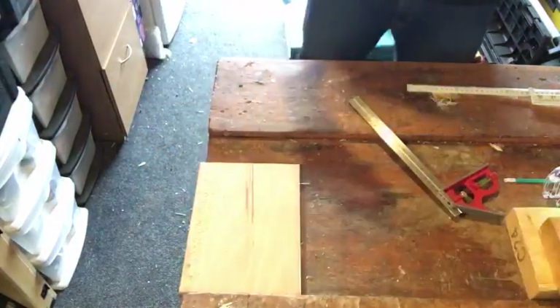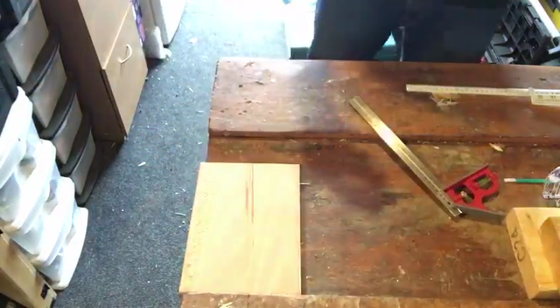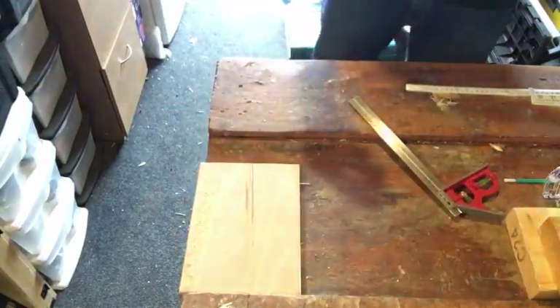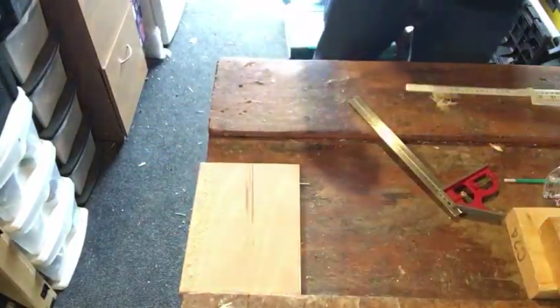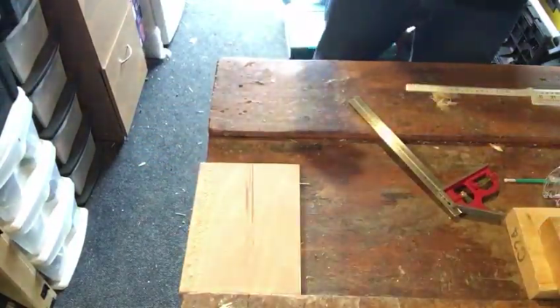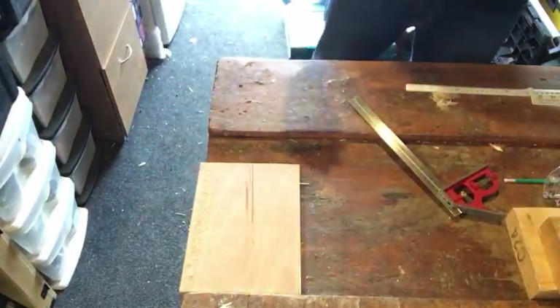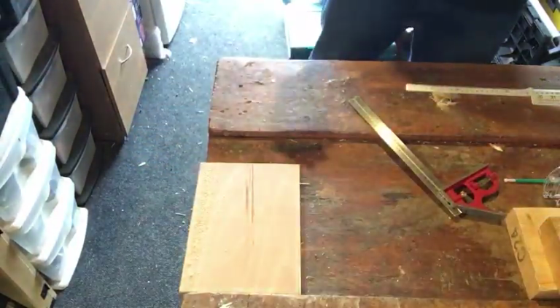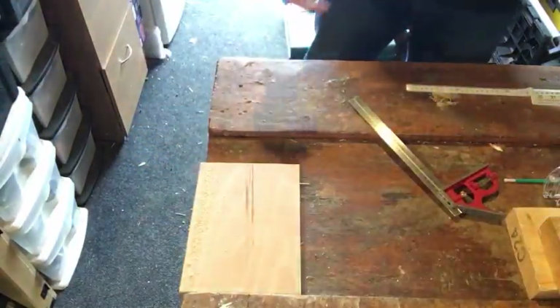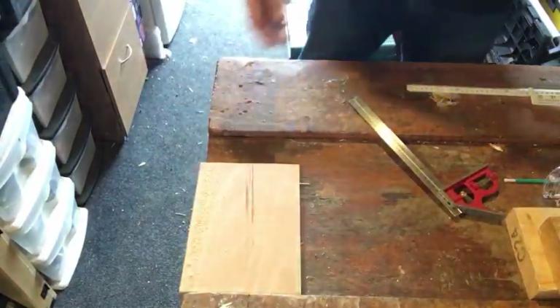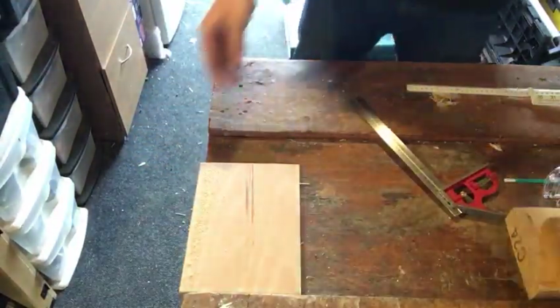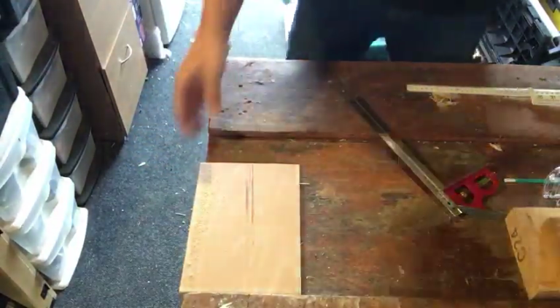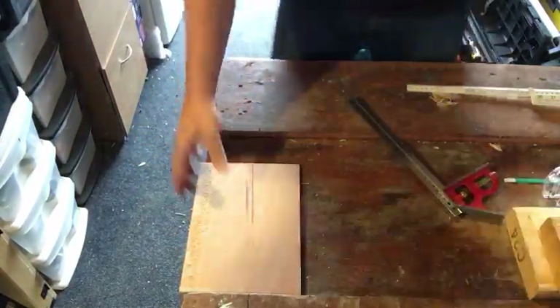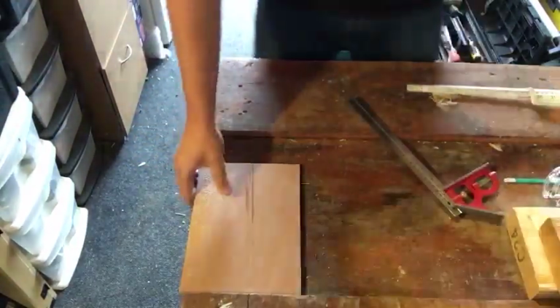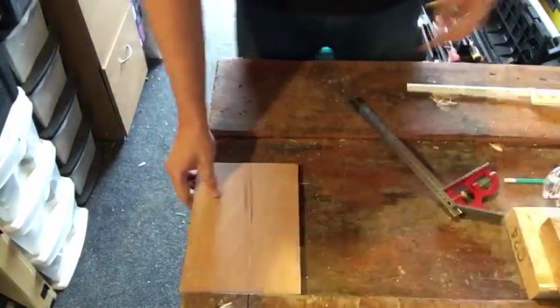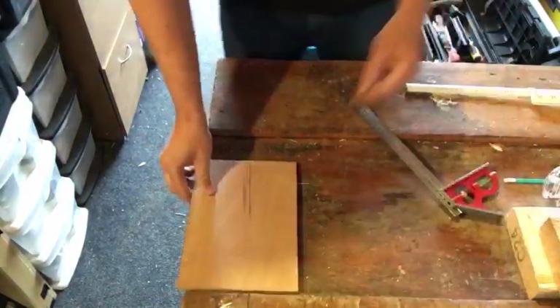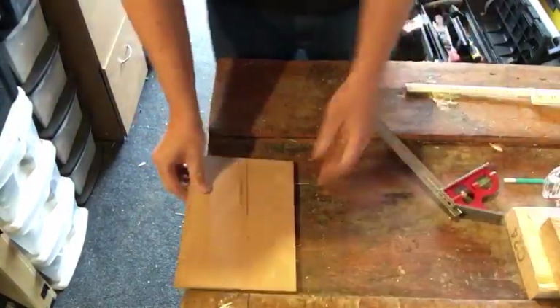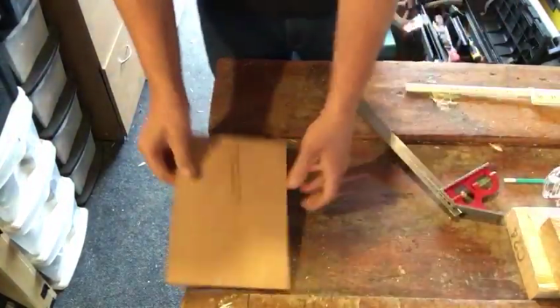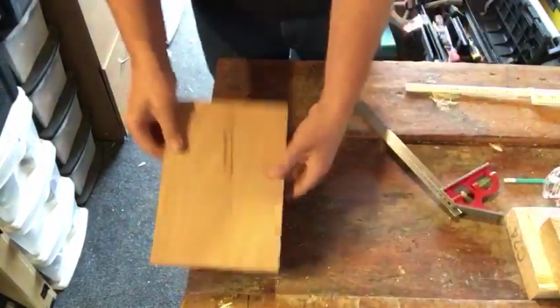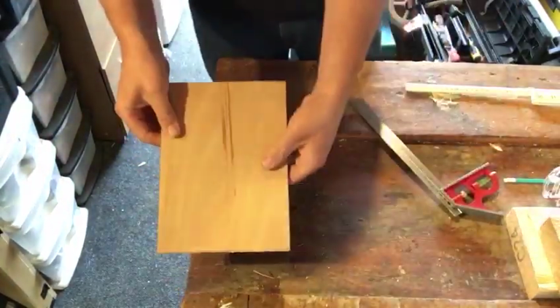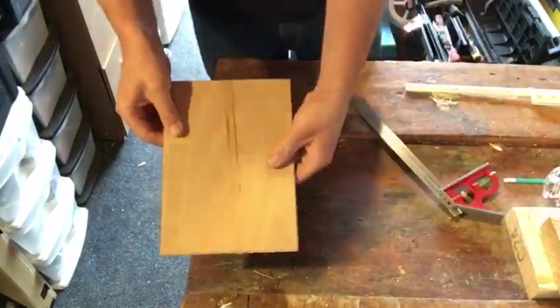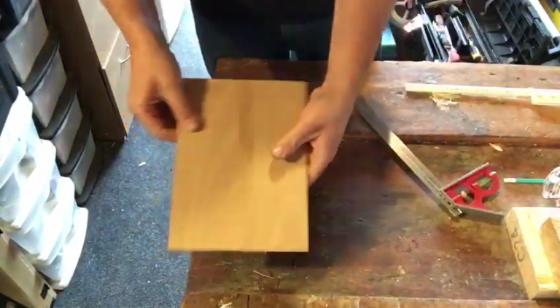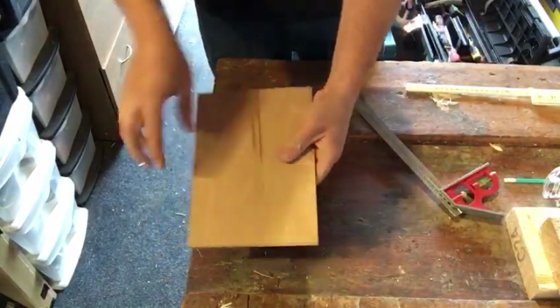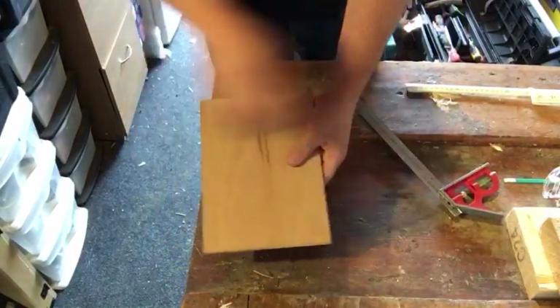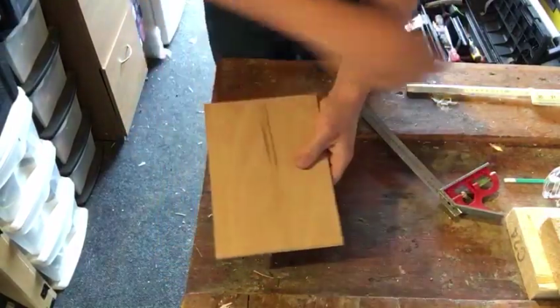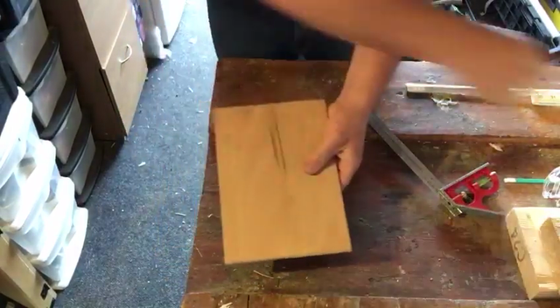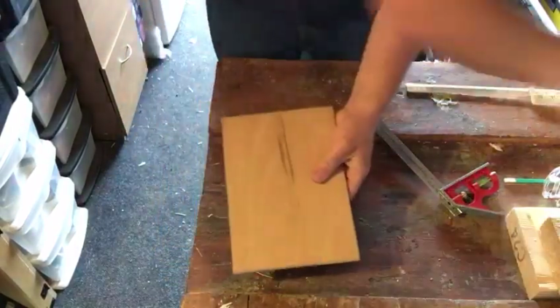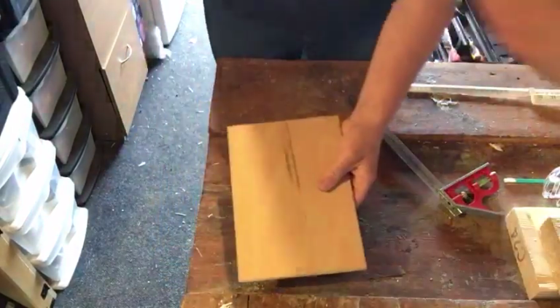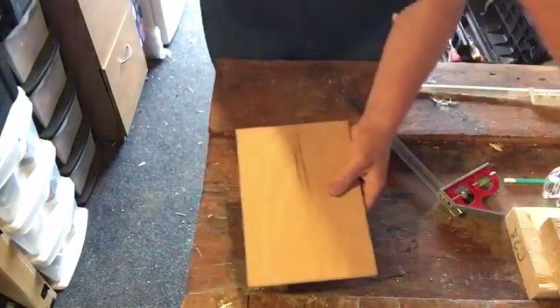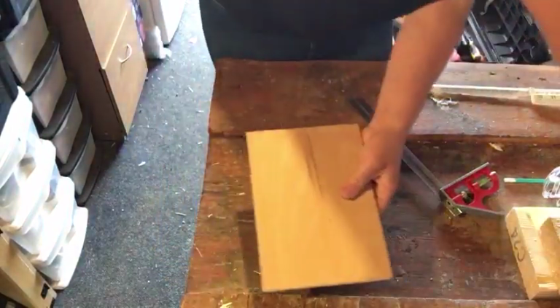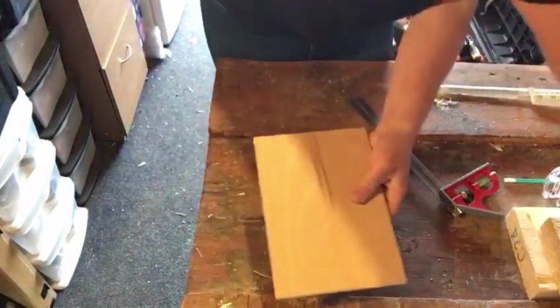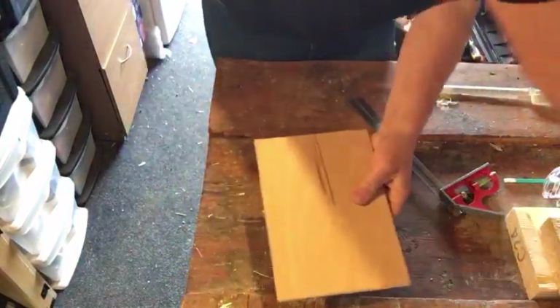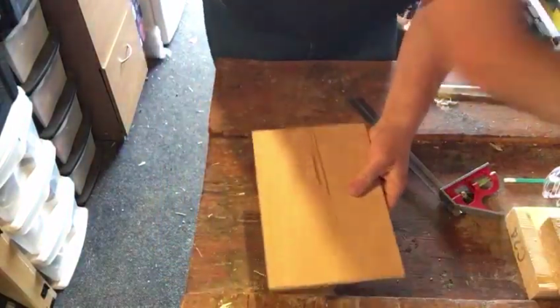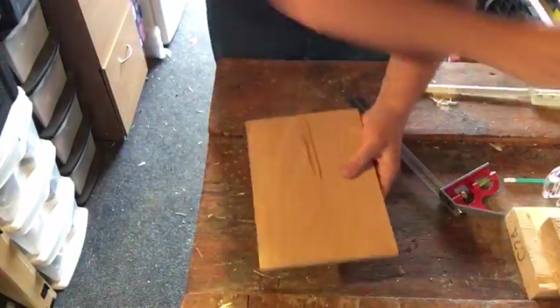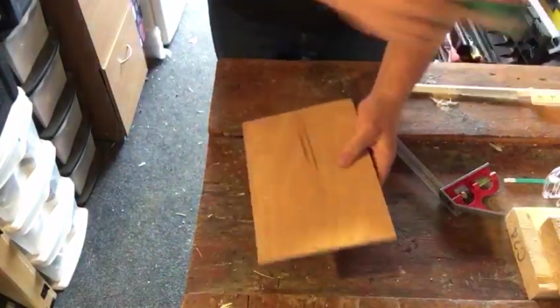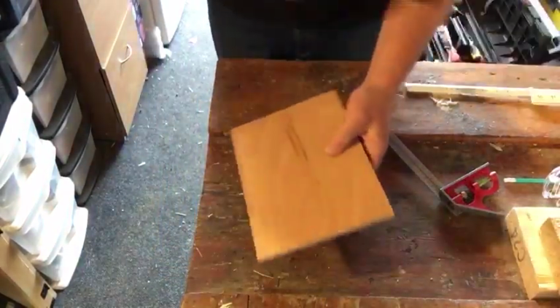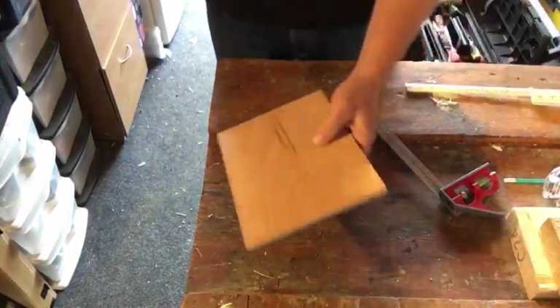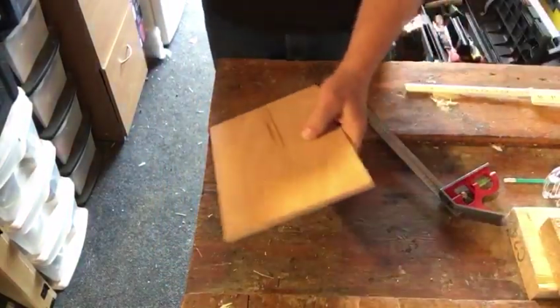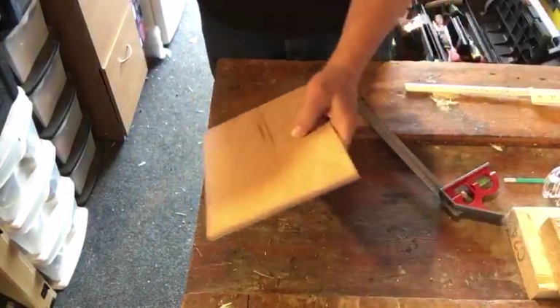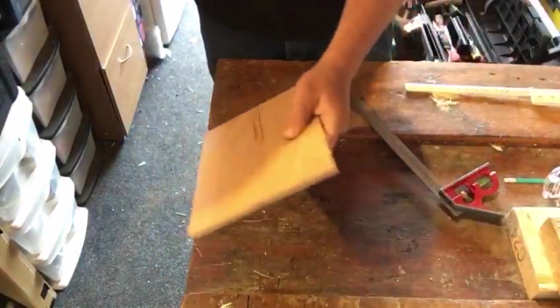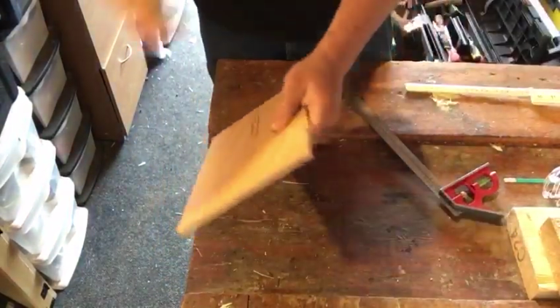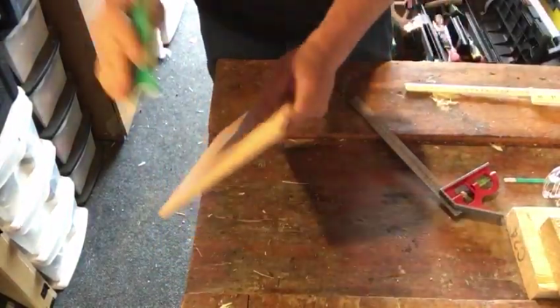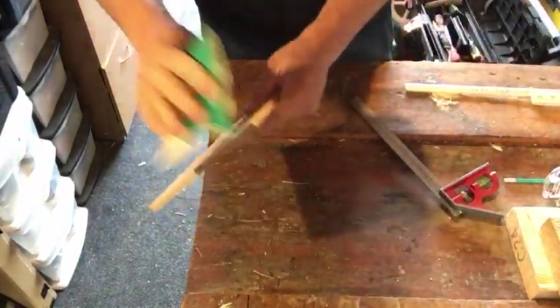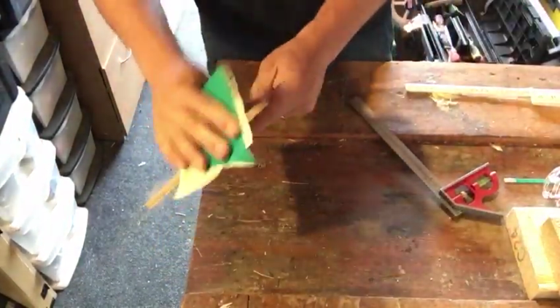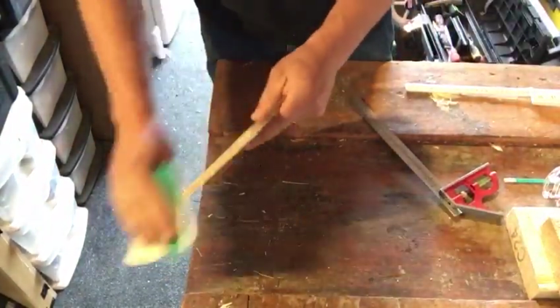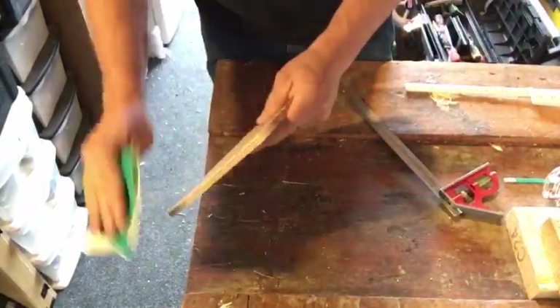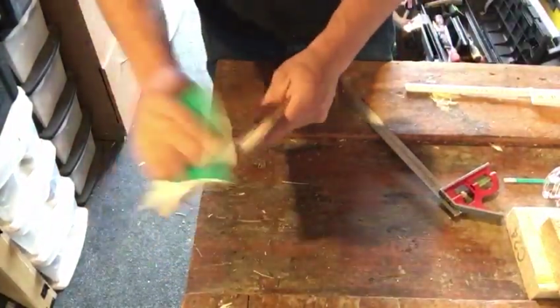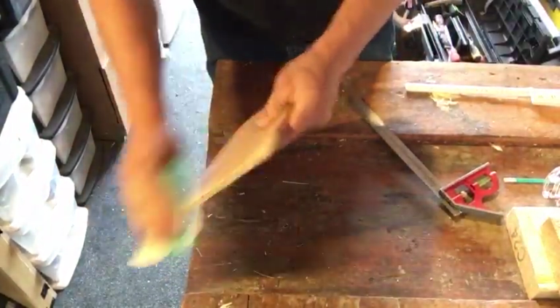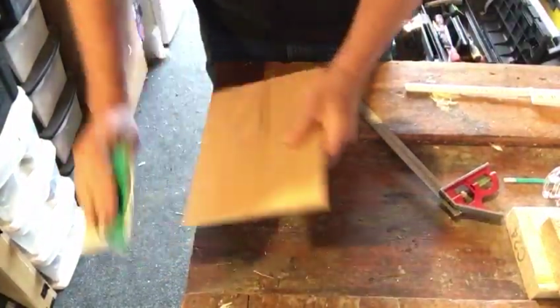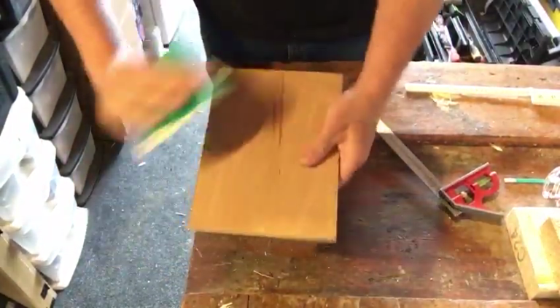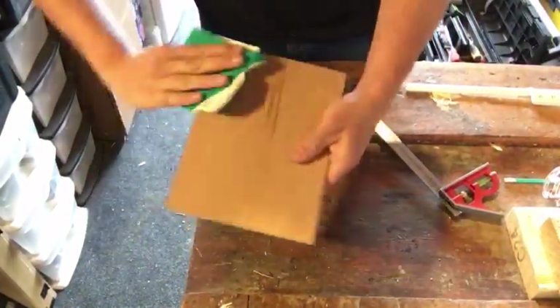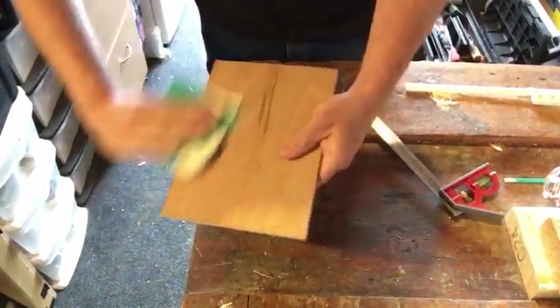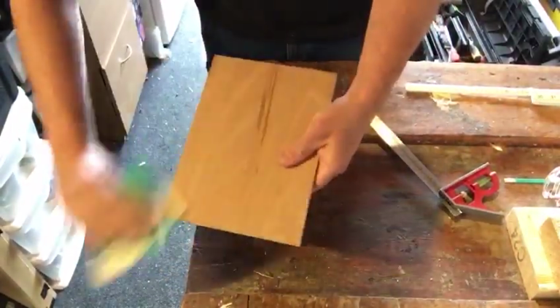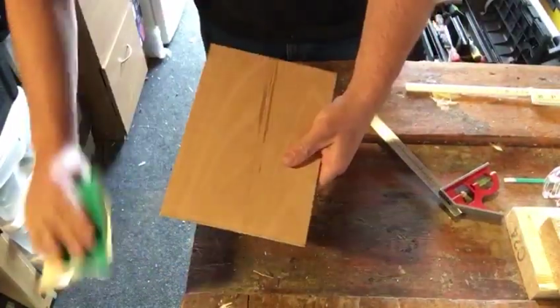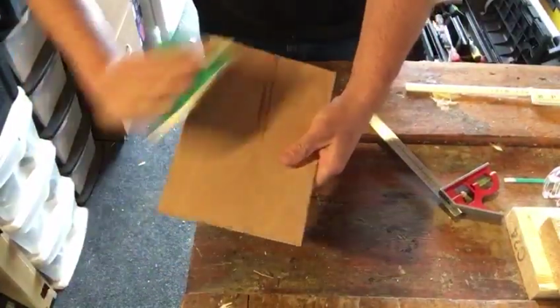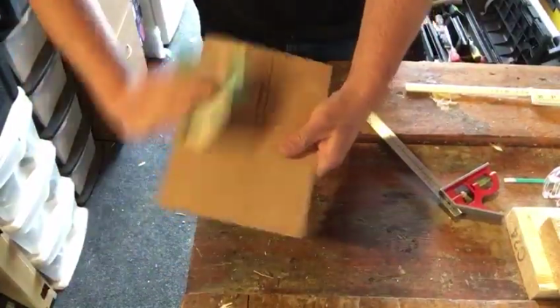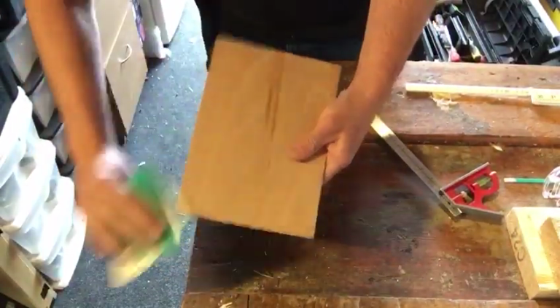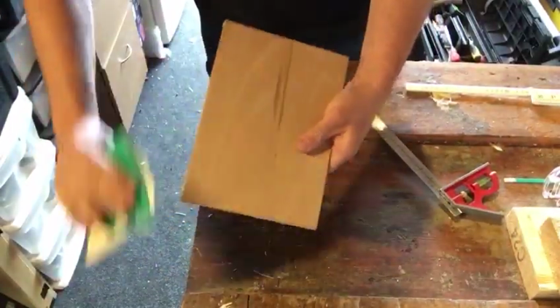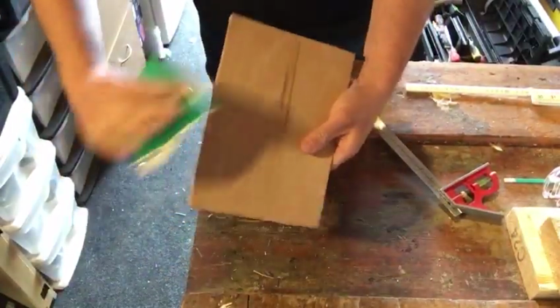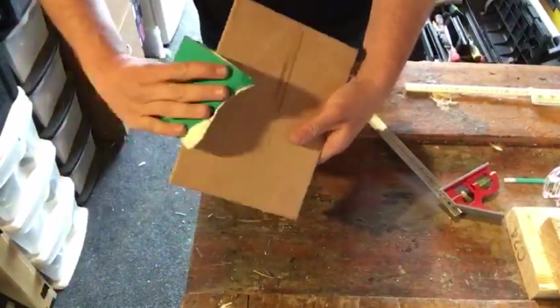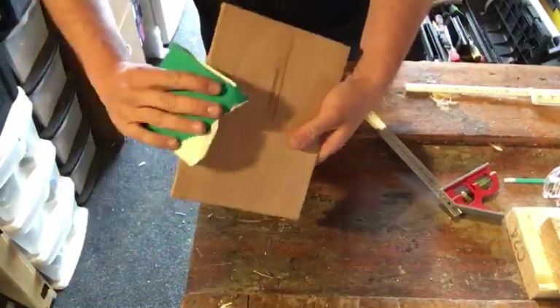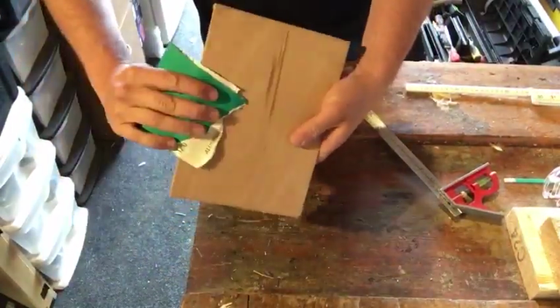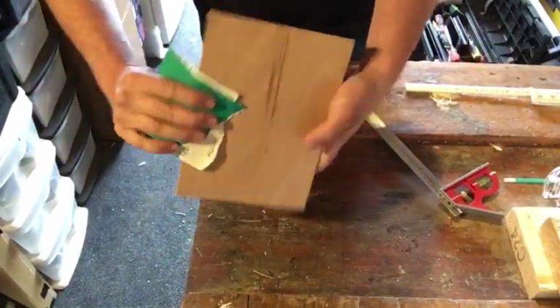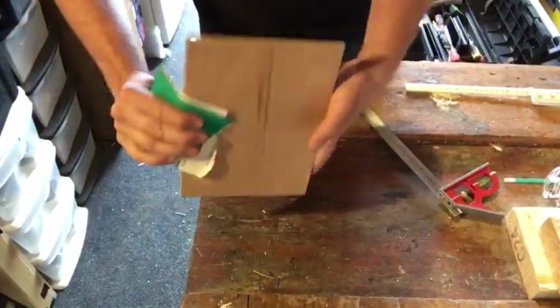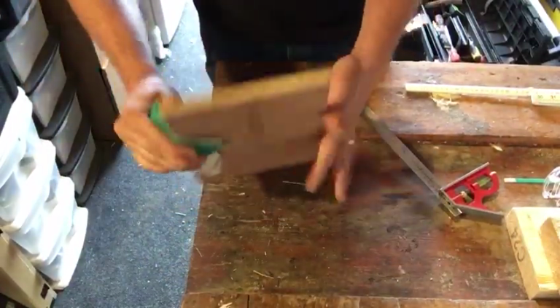So that bit is done. I'm just going to clean it up with a bit of sandpaper now to get the little rough edges off it.